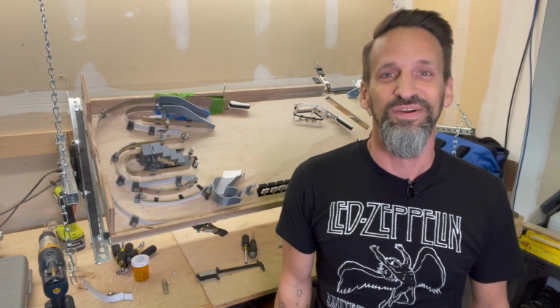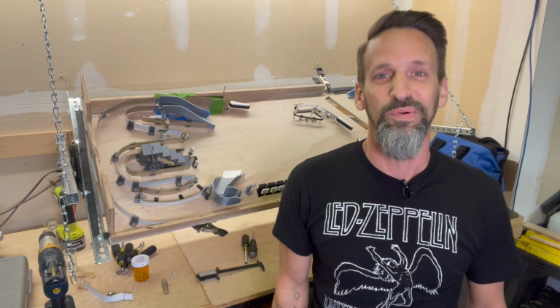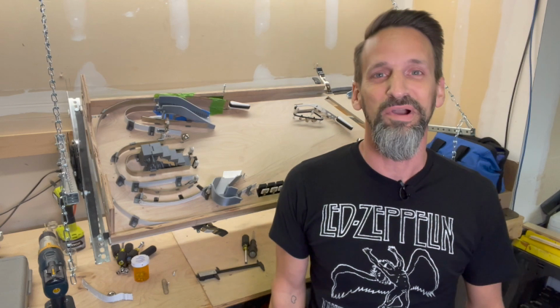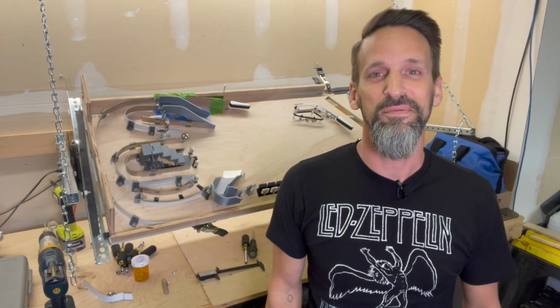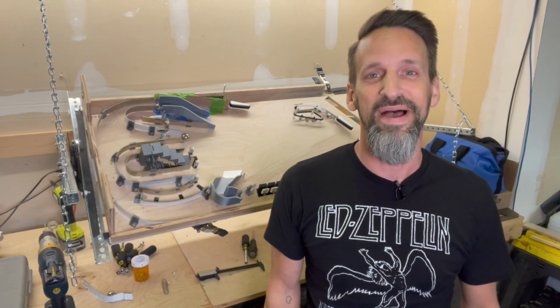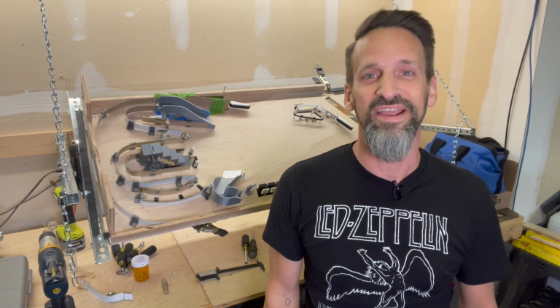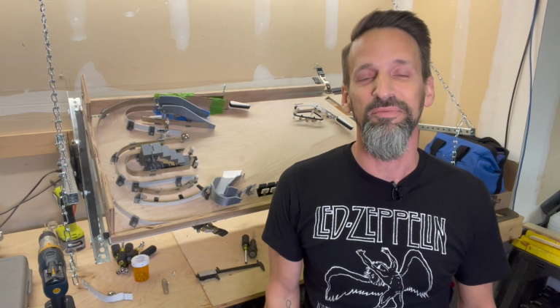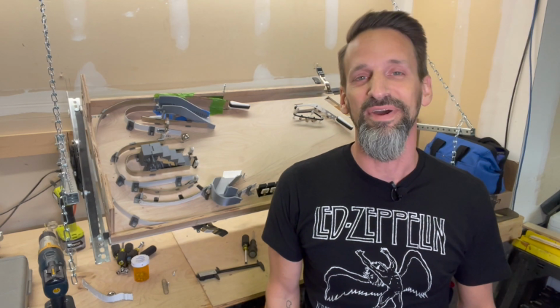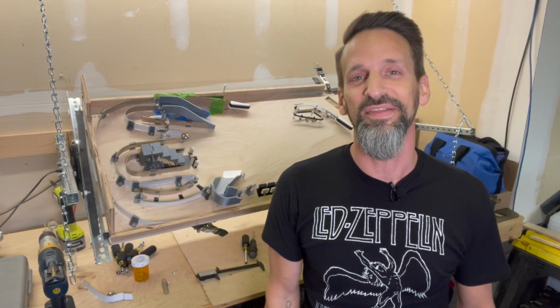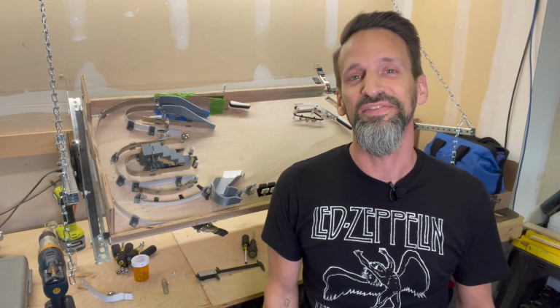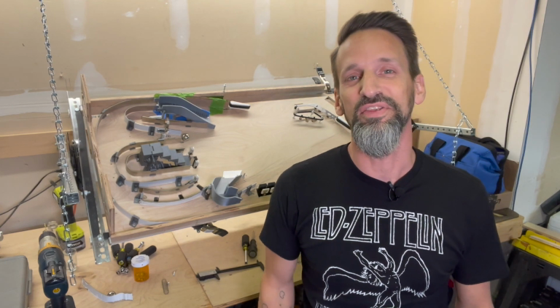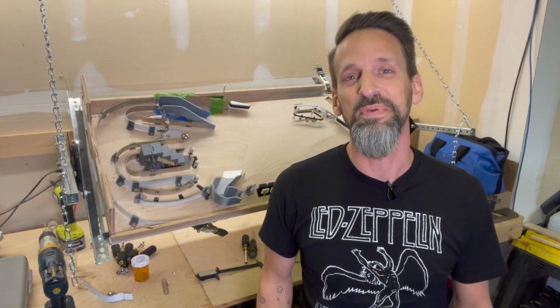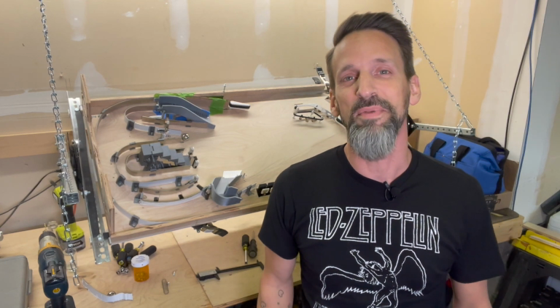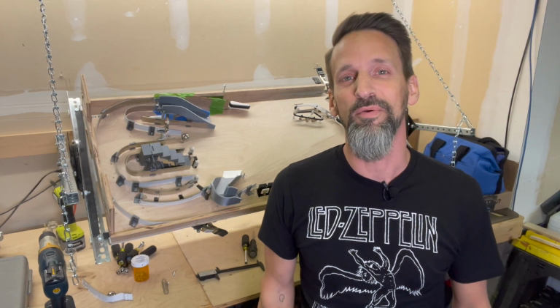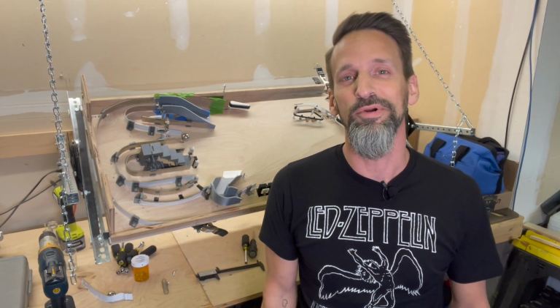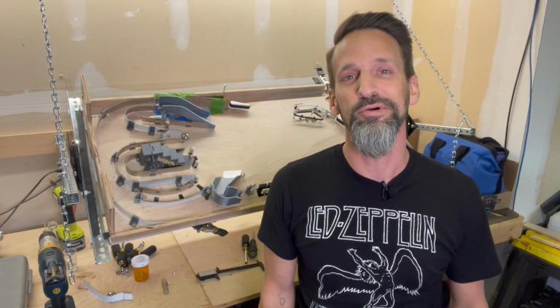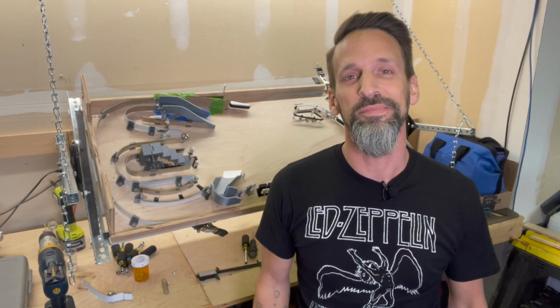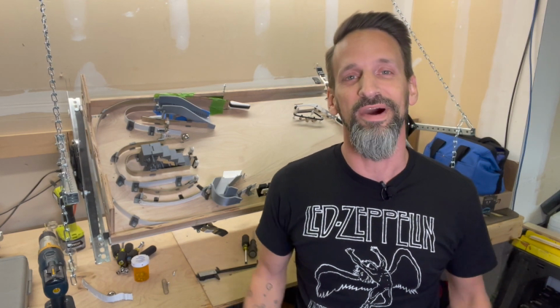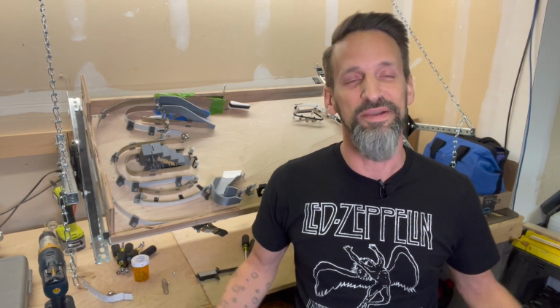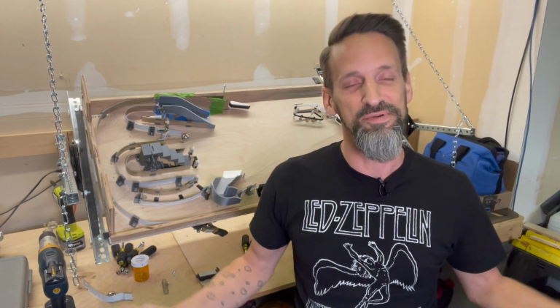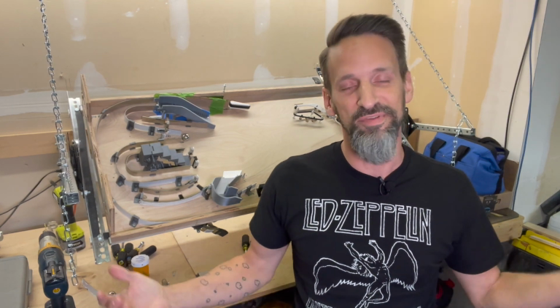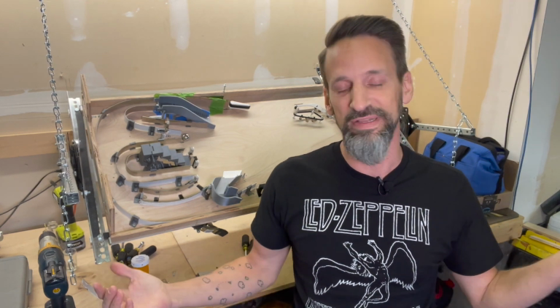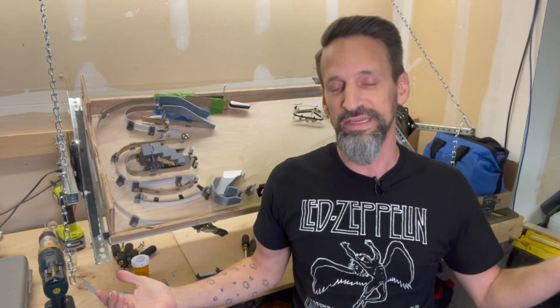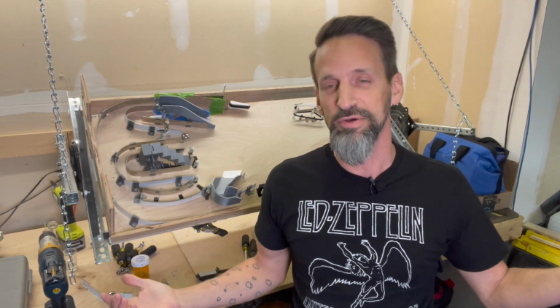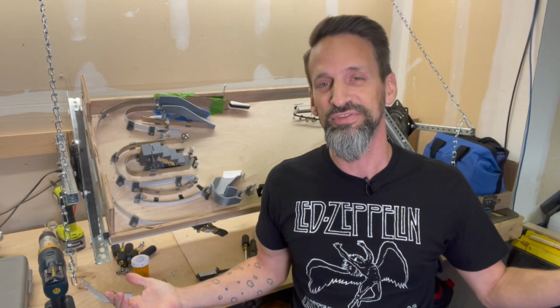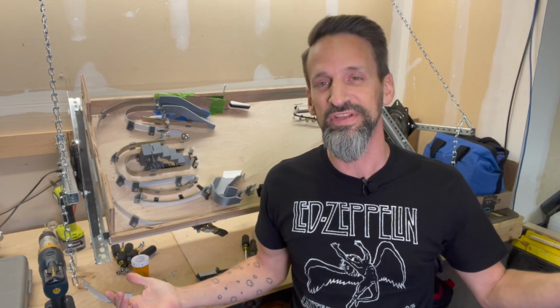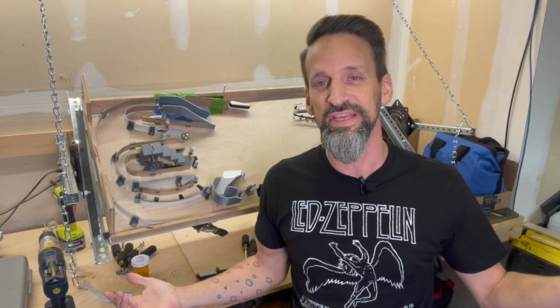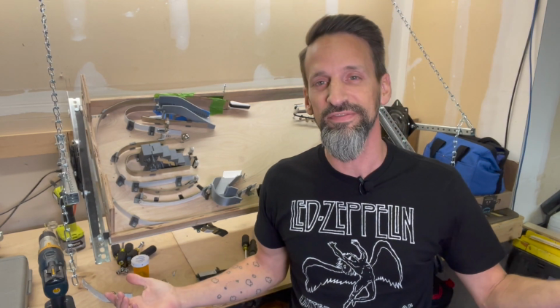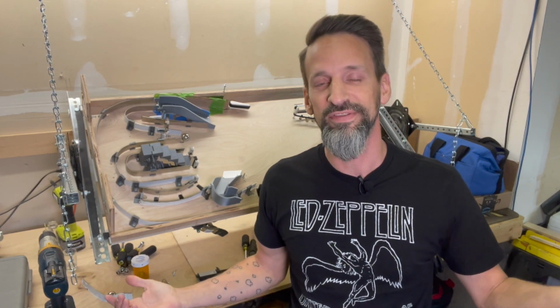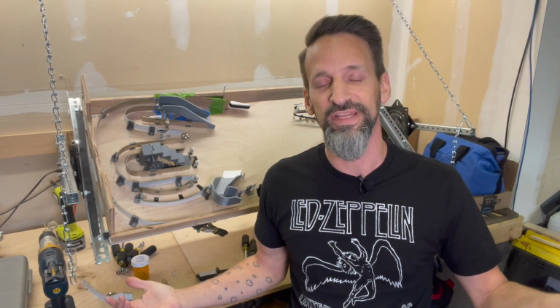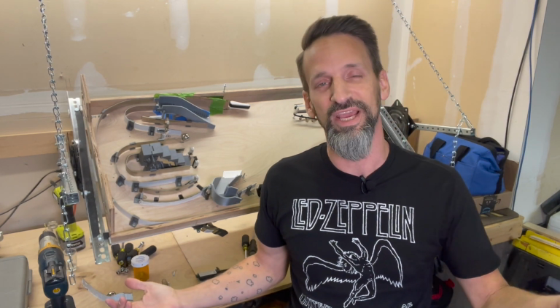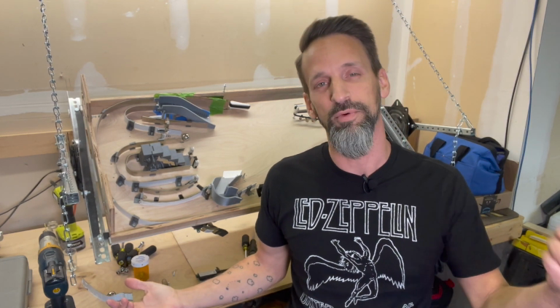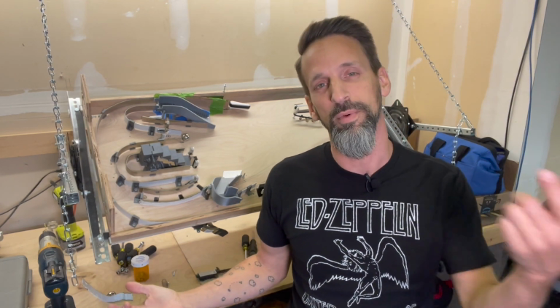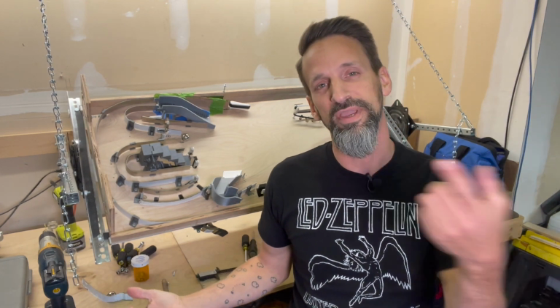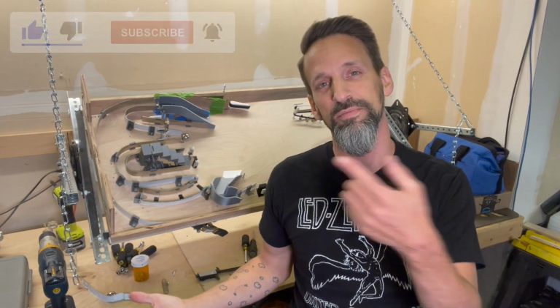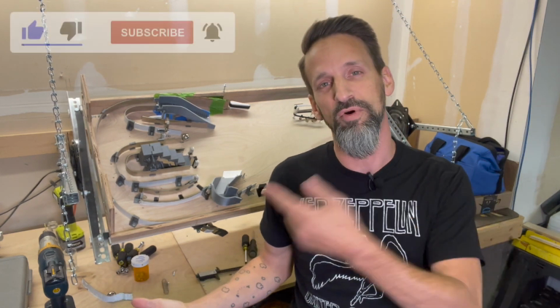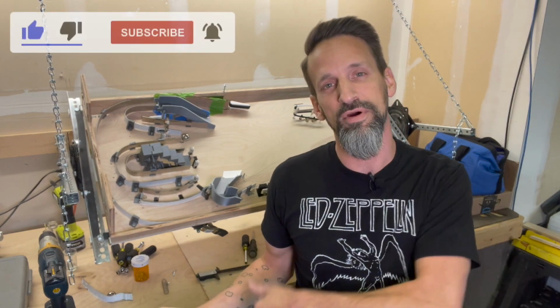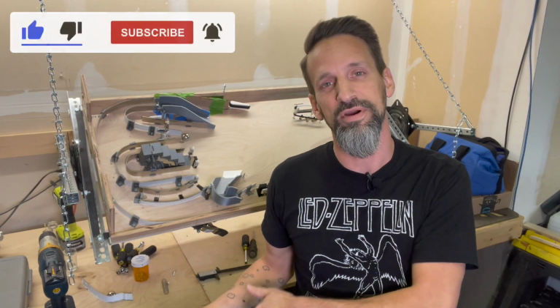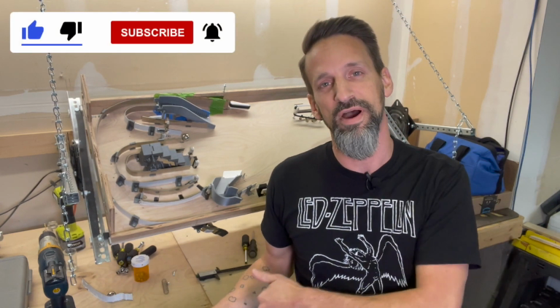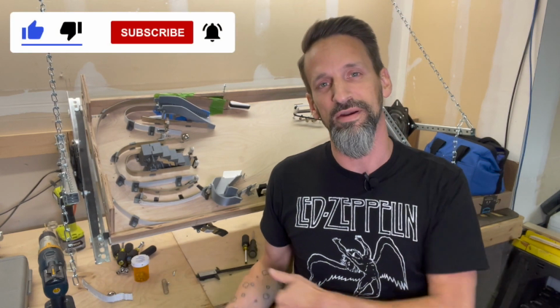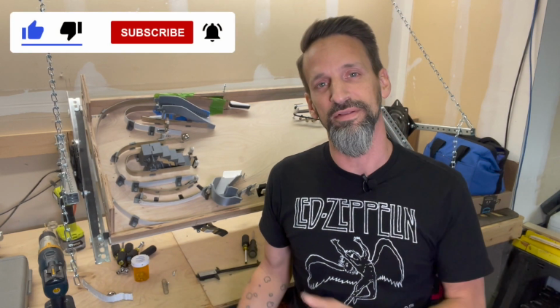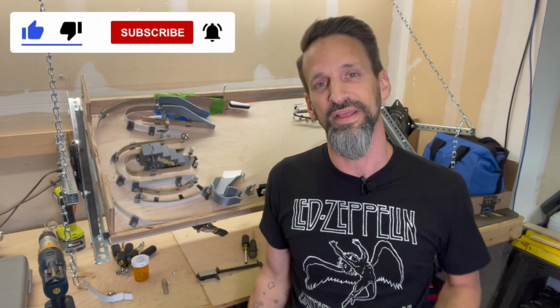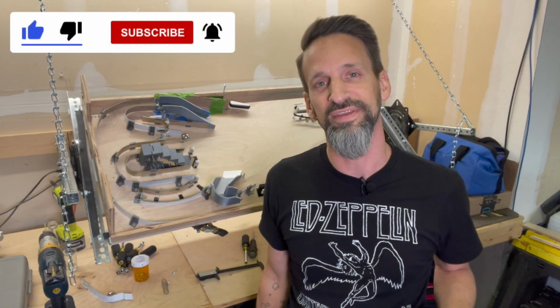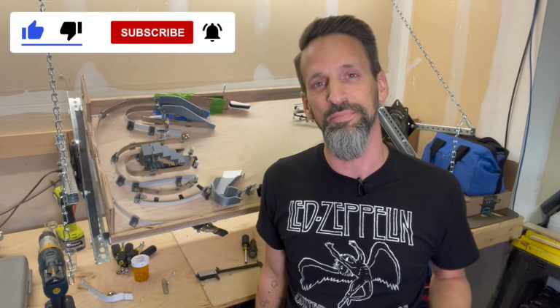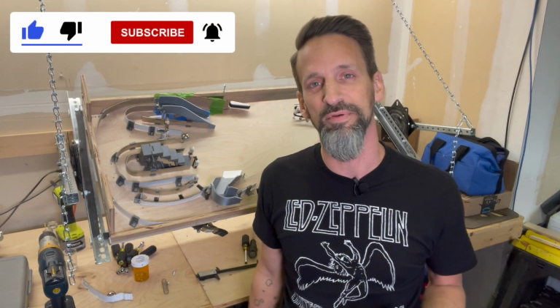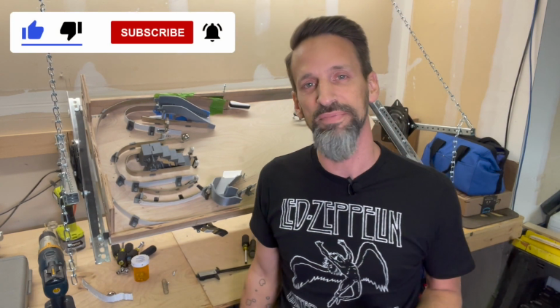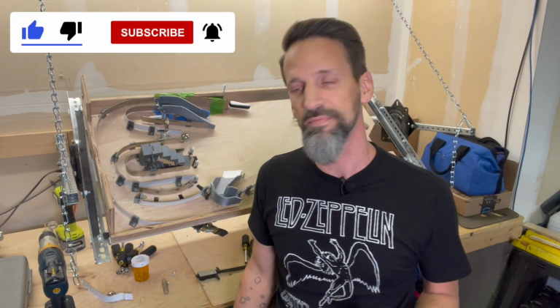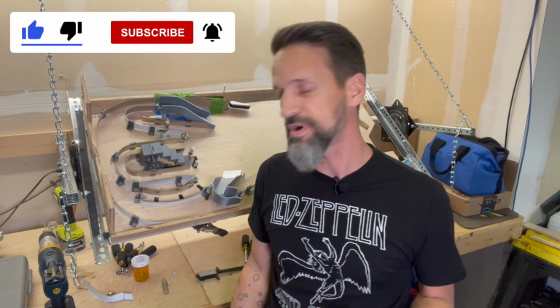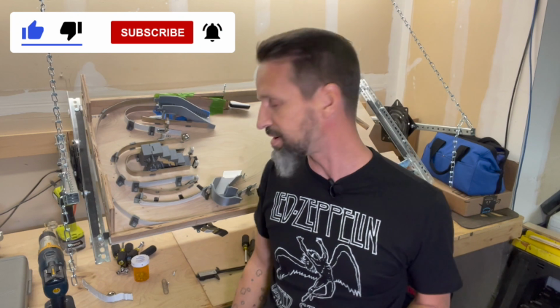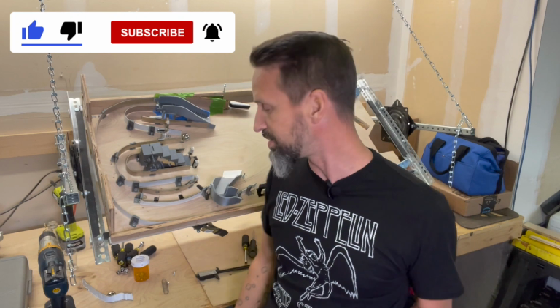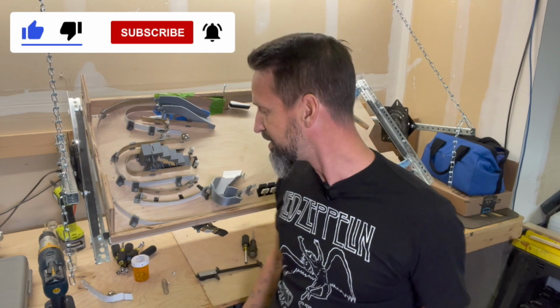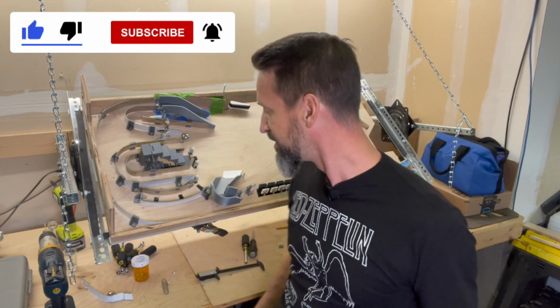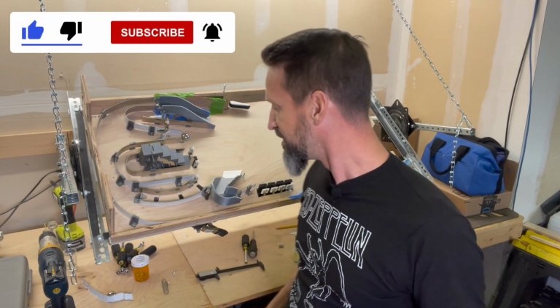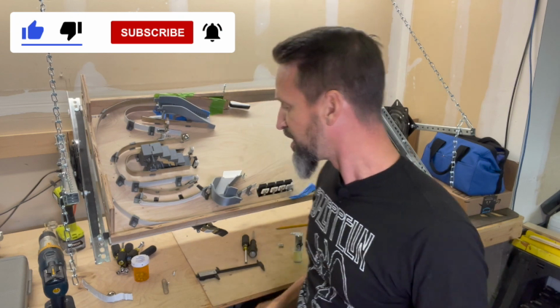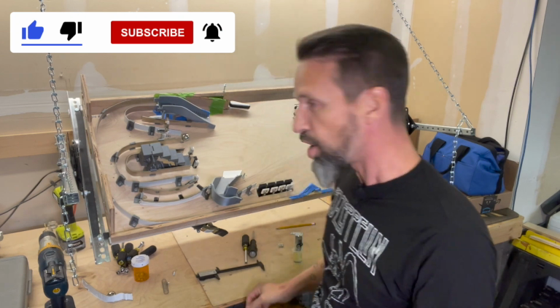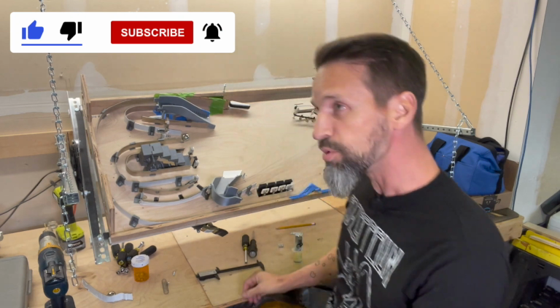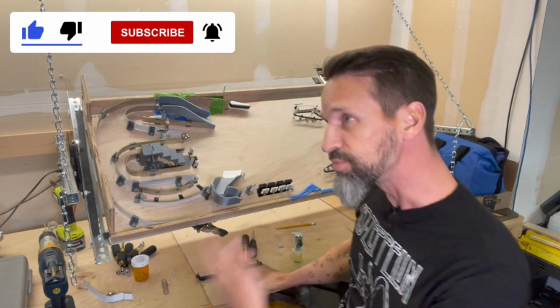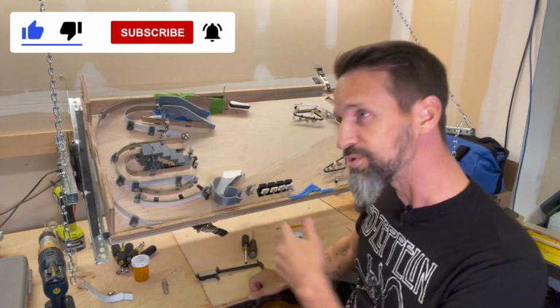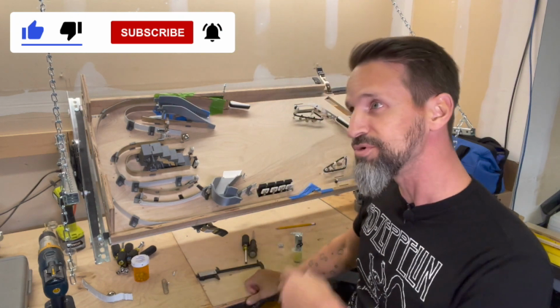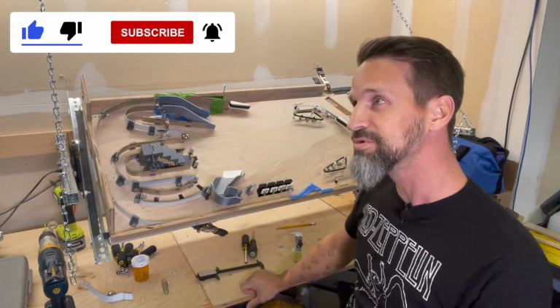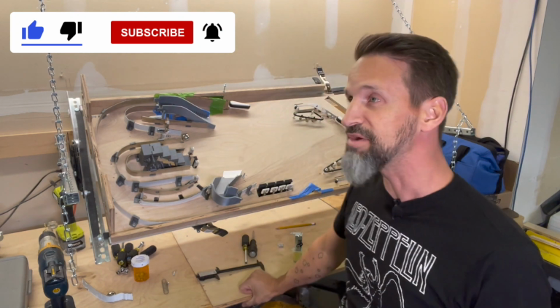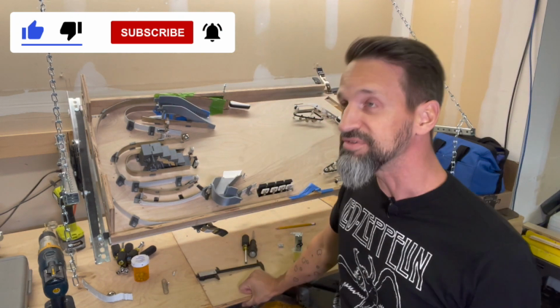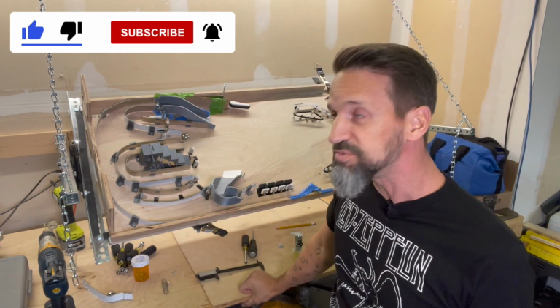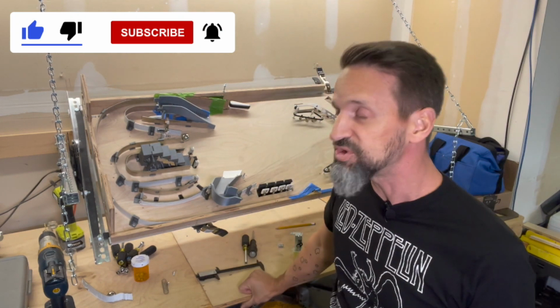Welcome back, everybody. This is the Pinball Room. I'm your friendly host, Steve. Today we're working more on our Led Zeppelin Pinball Homebrew Custom Machine.